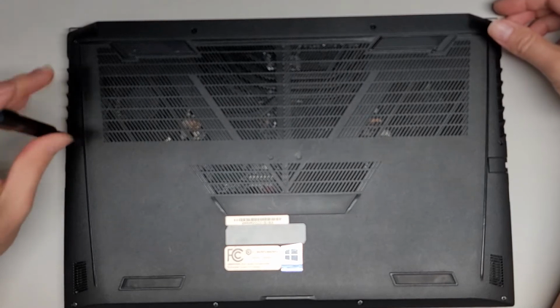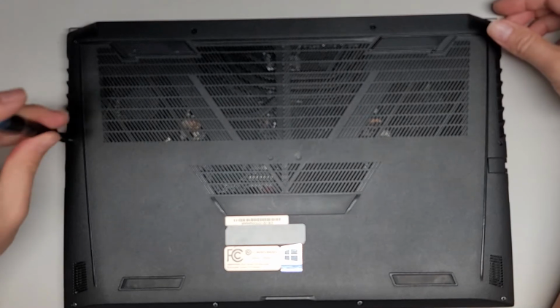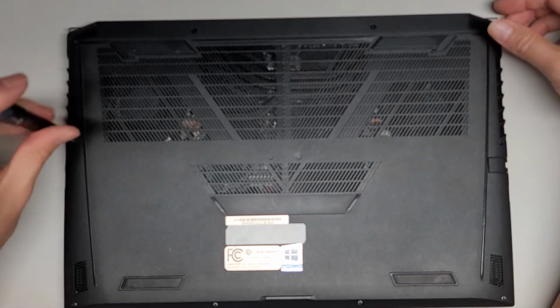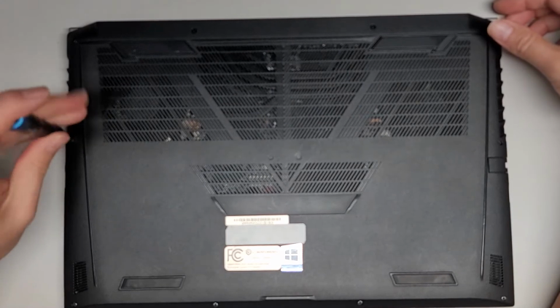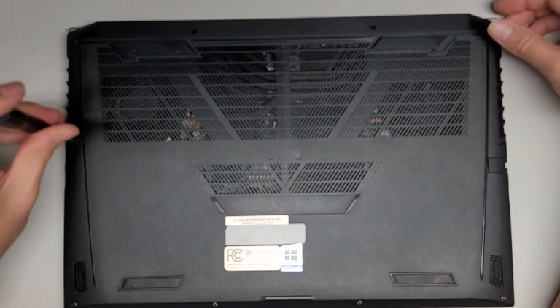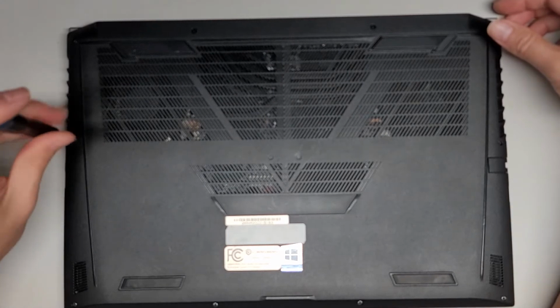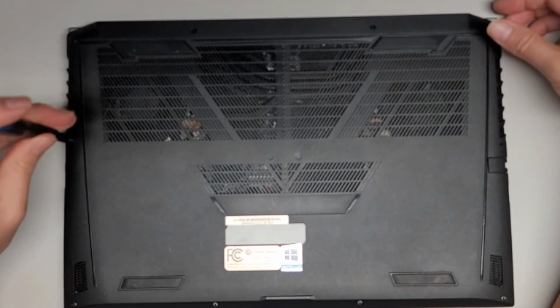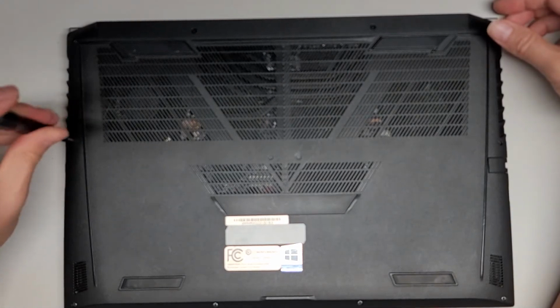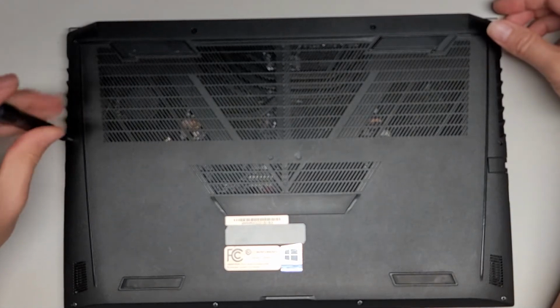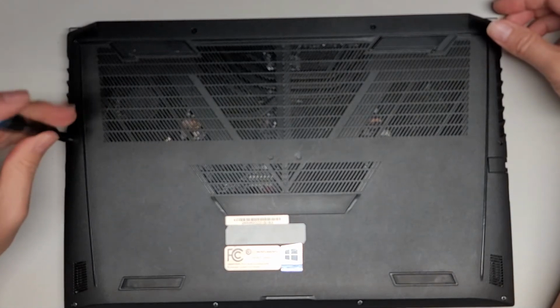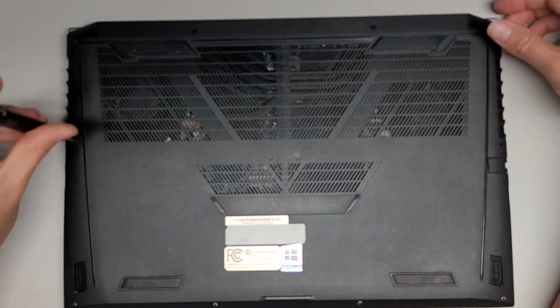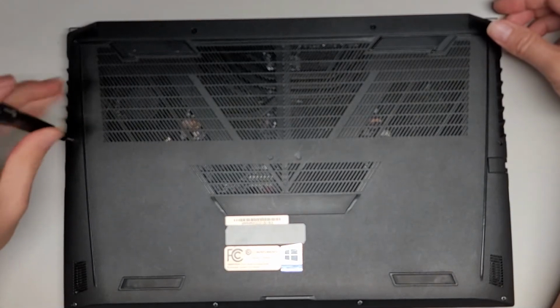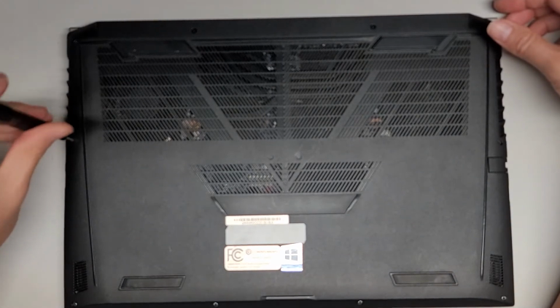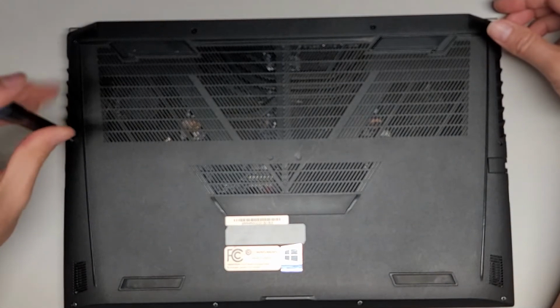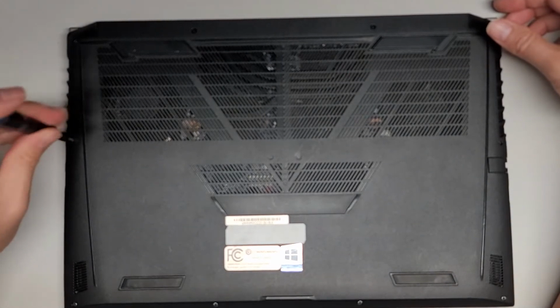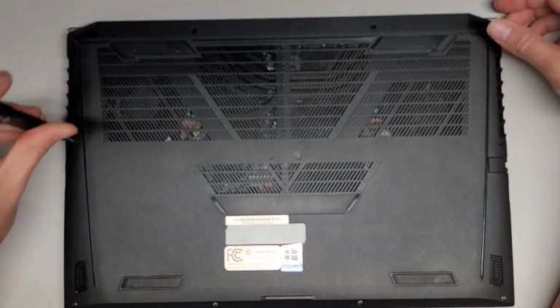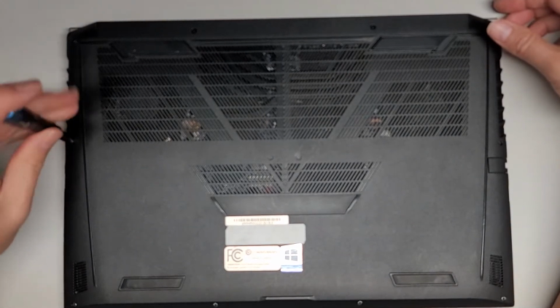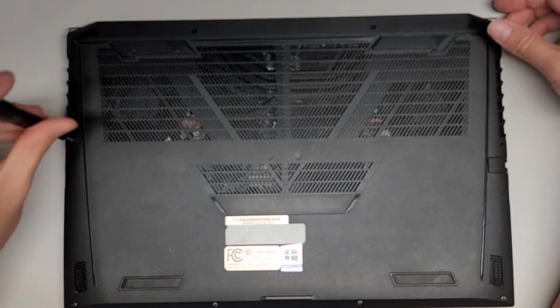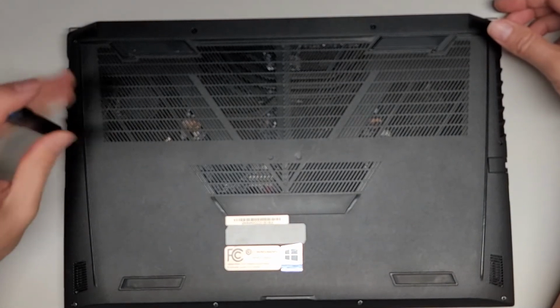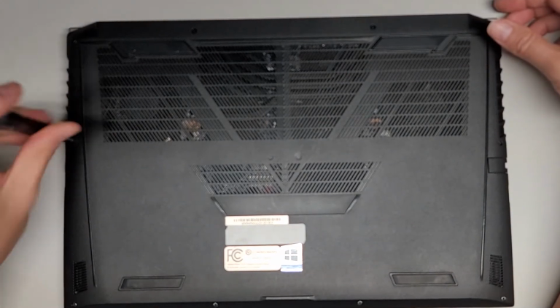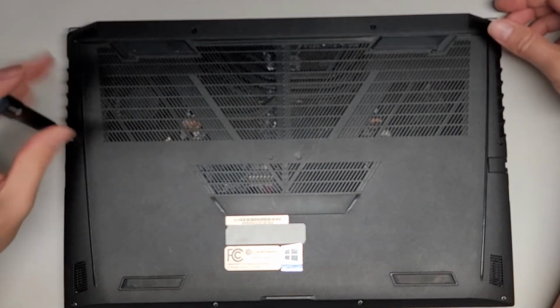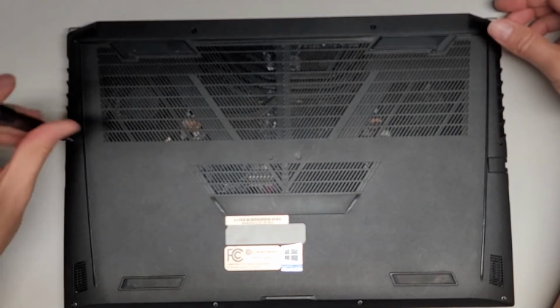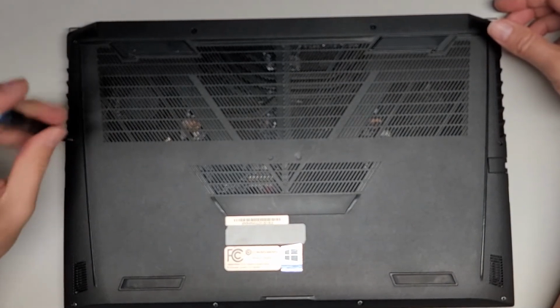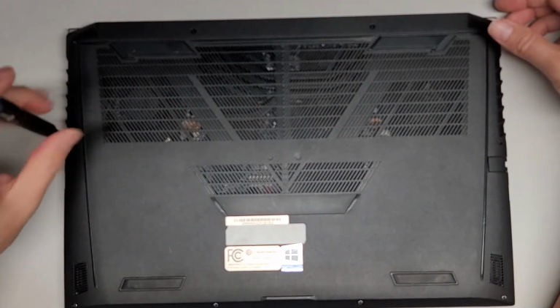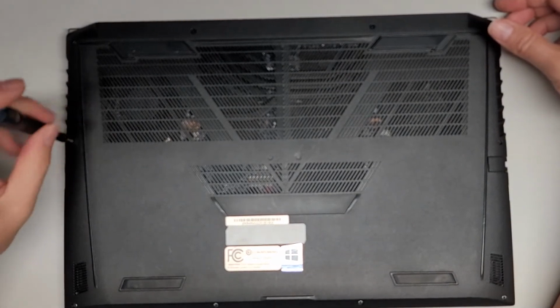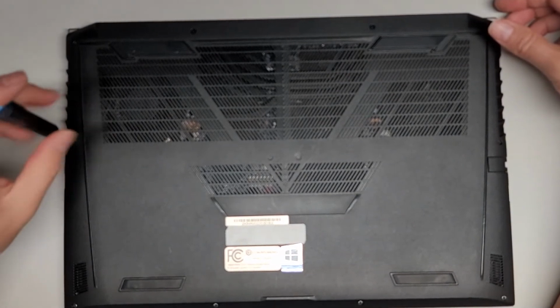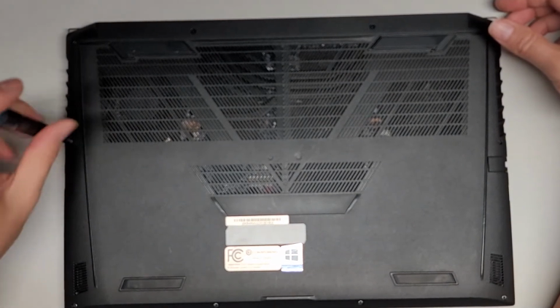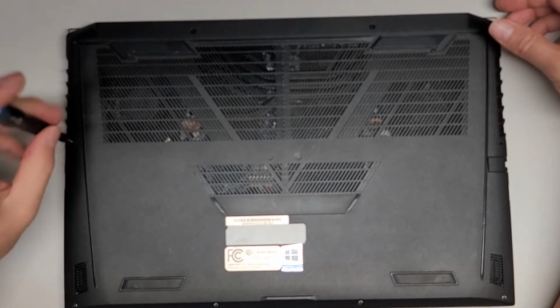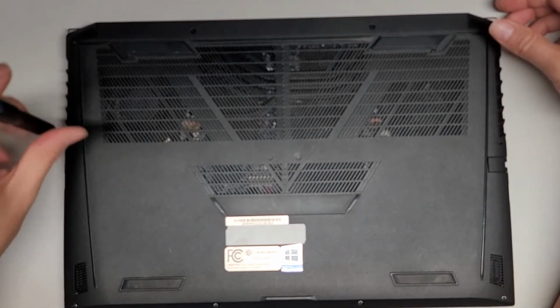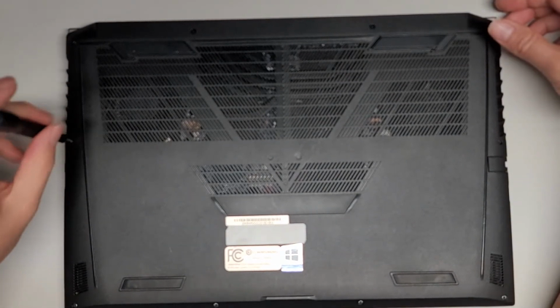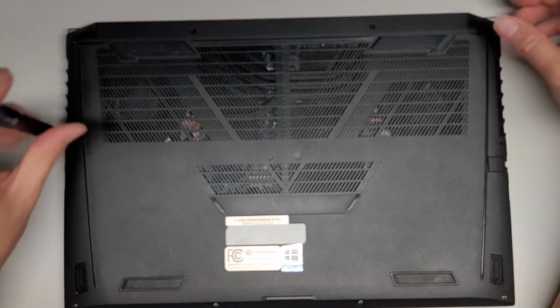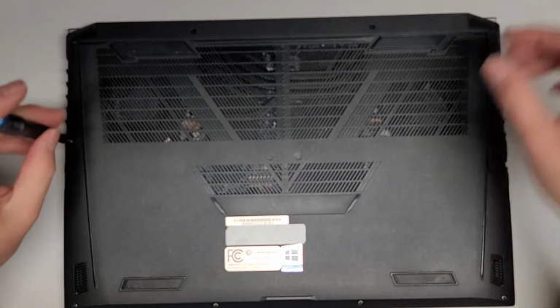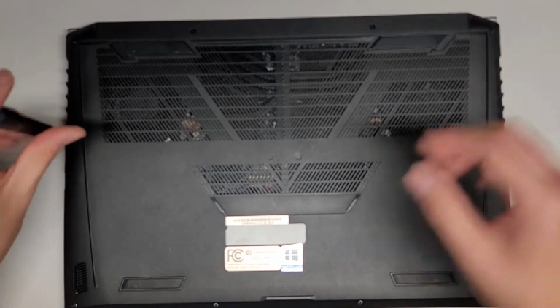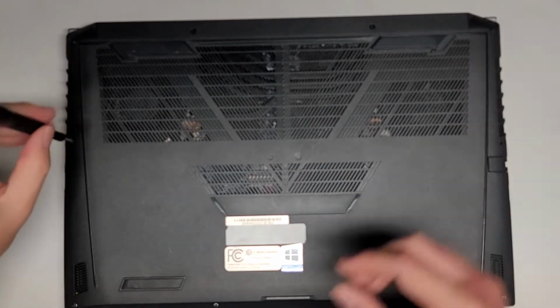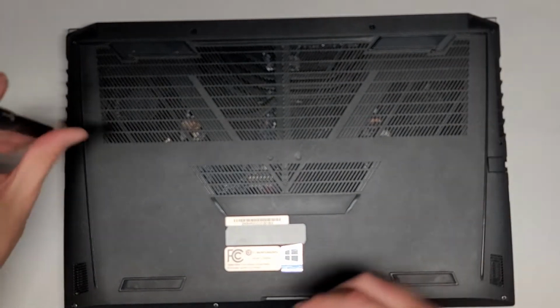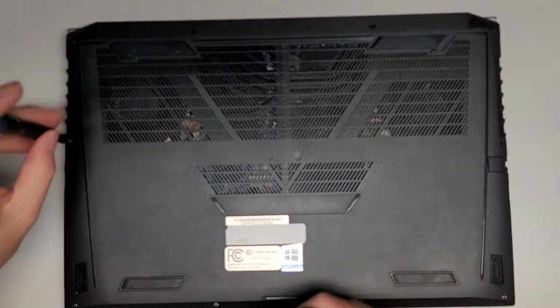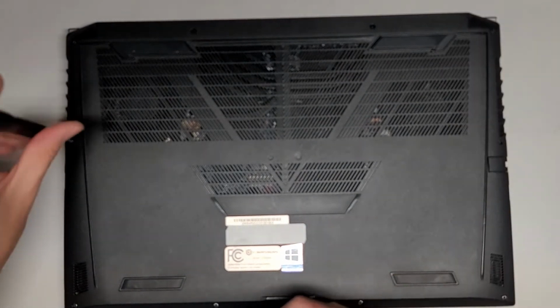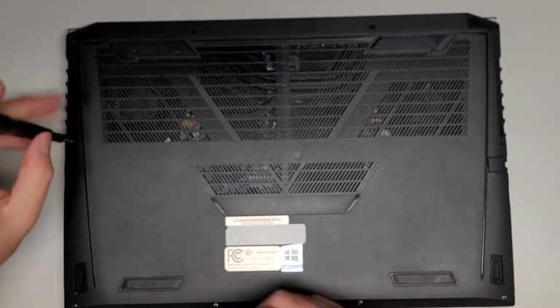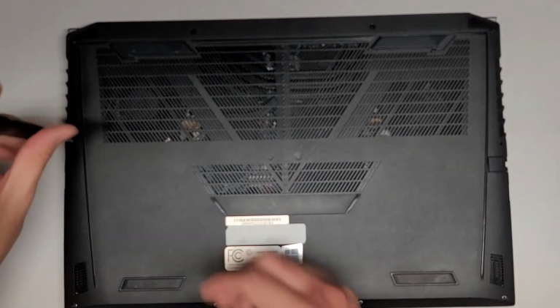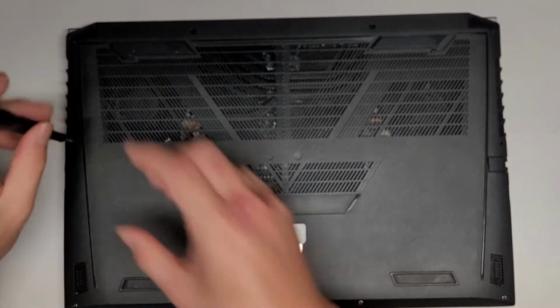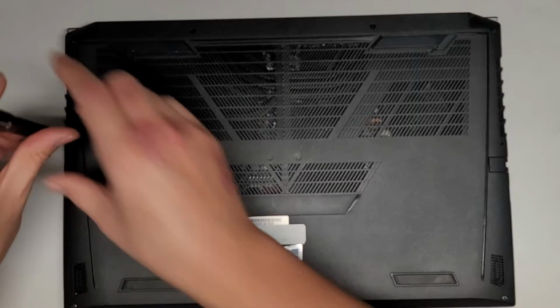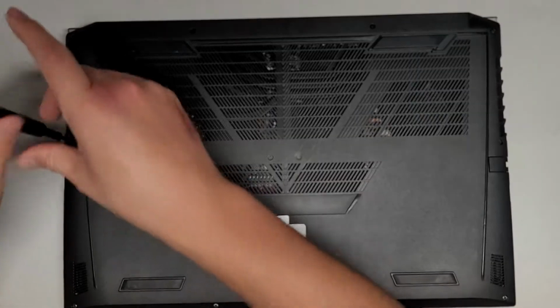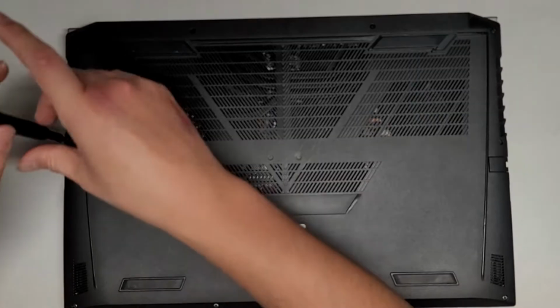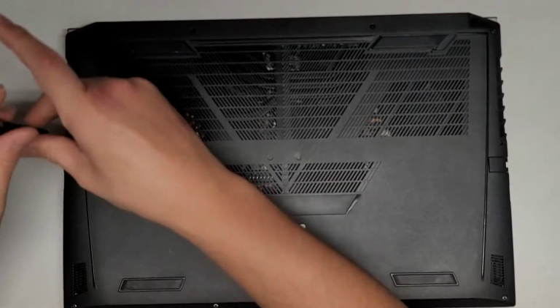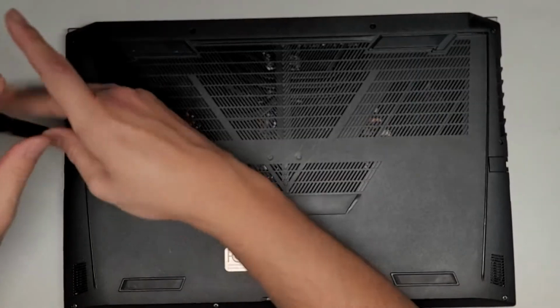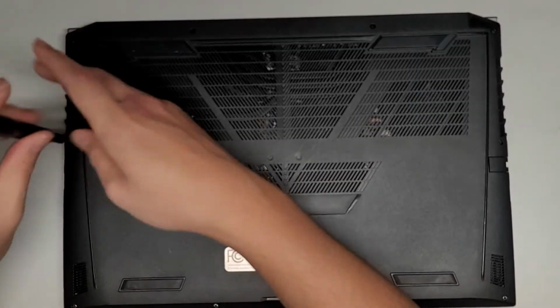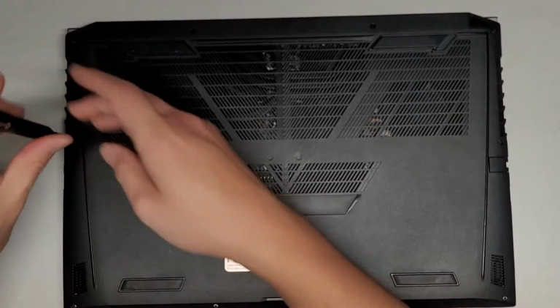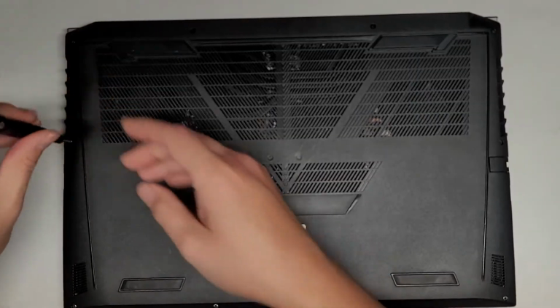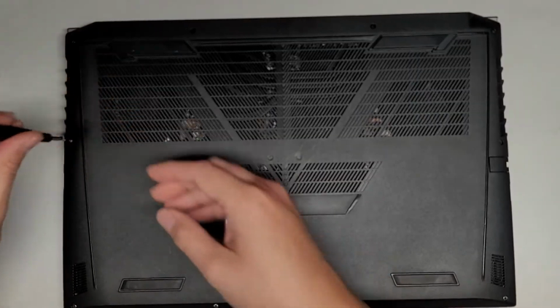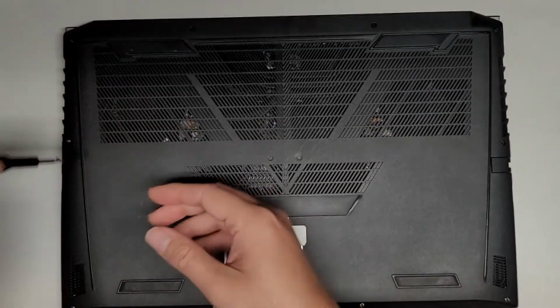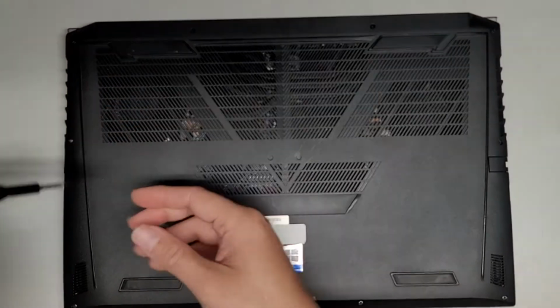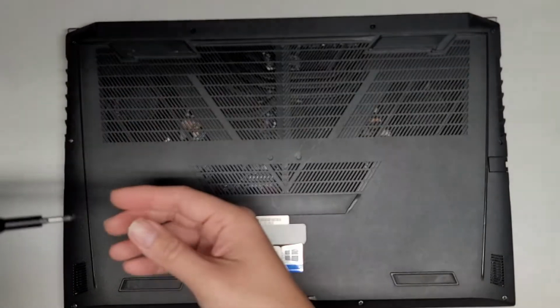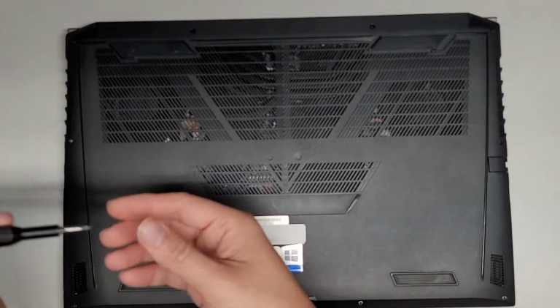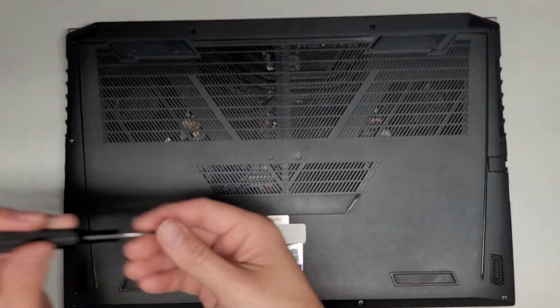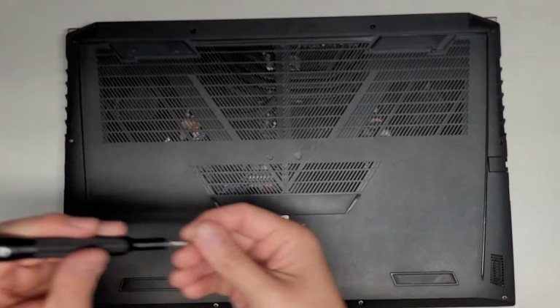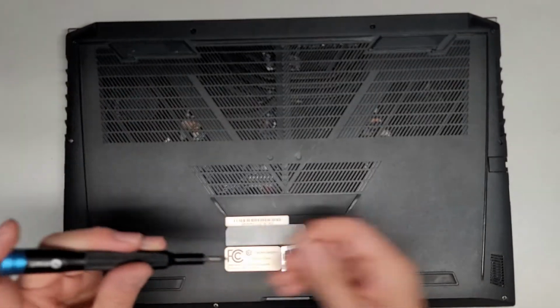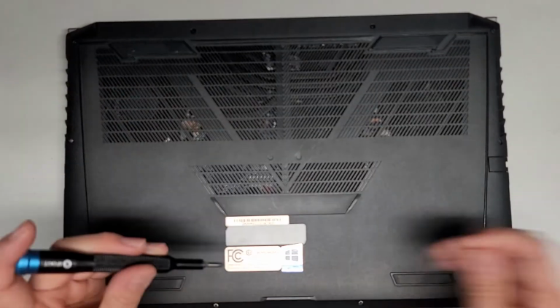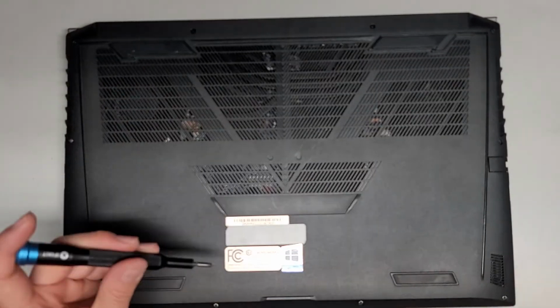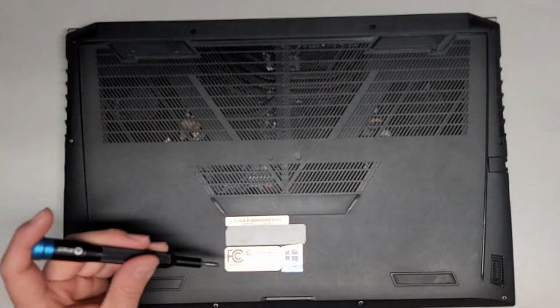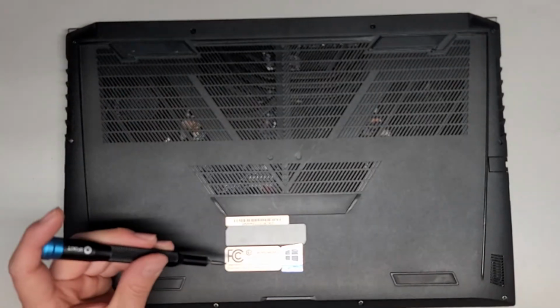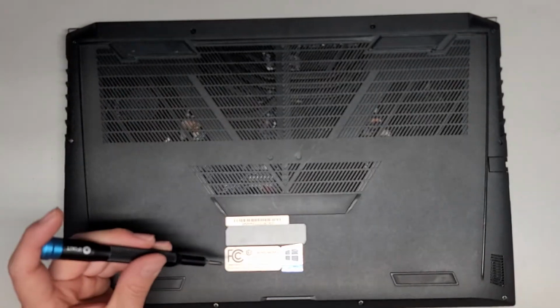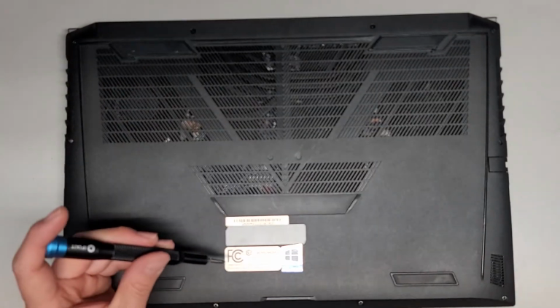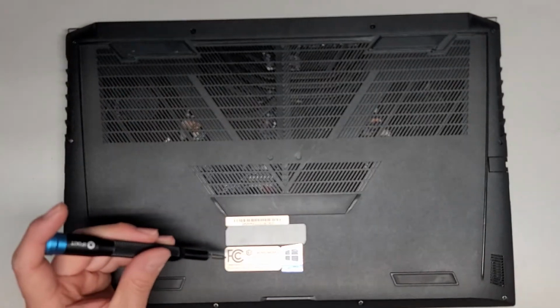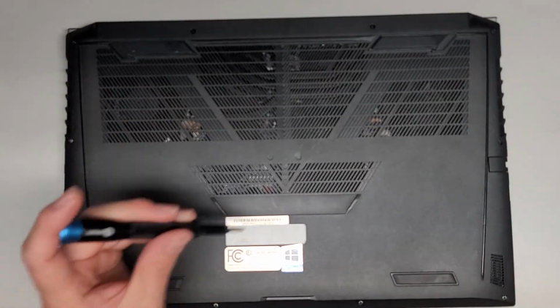These are customer computers, so I don't own them. By the time you see this video, I likely won't have the computer on hand, so keep that in mind.